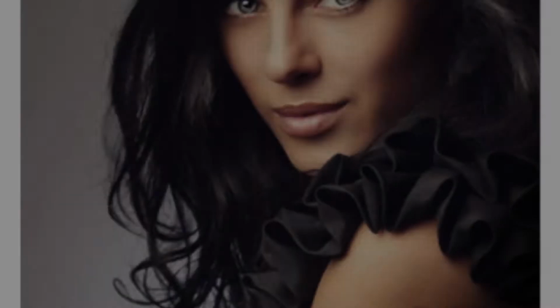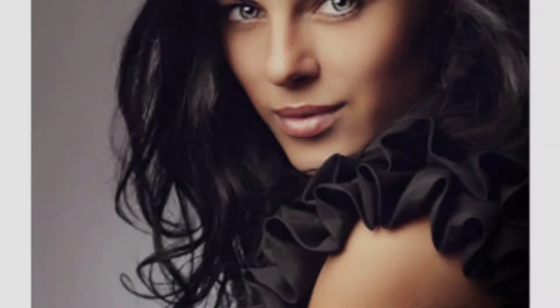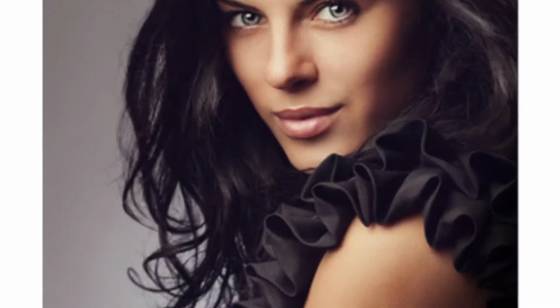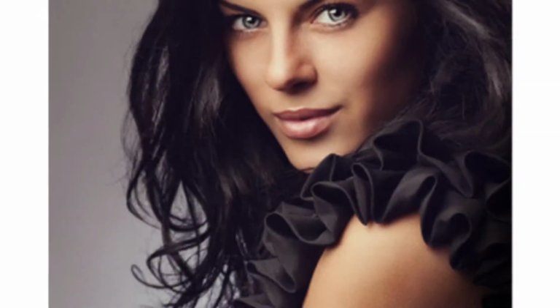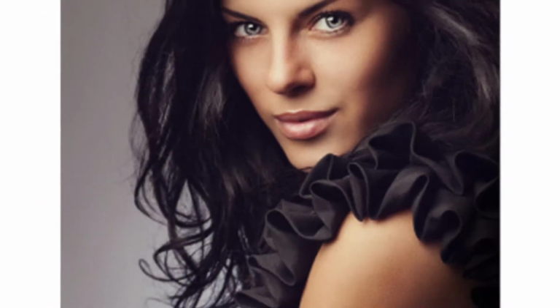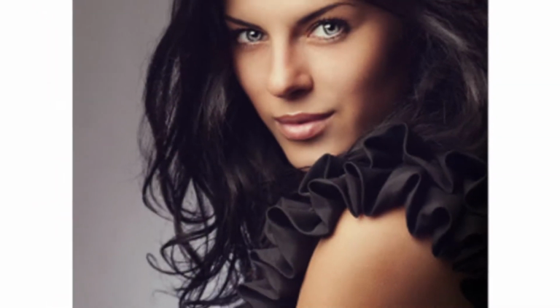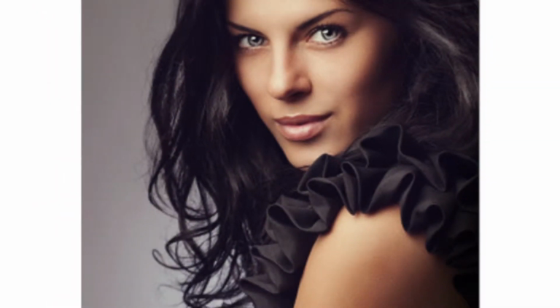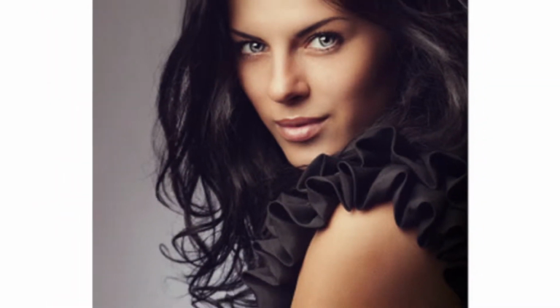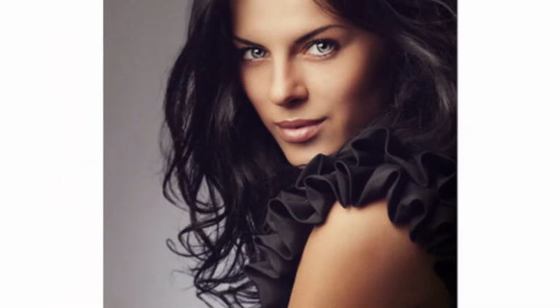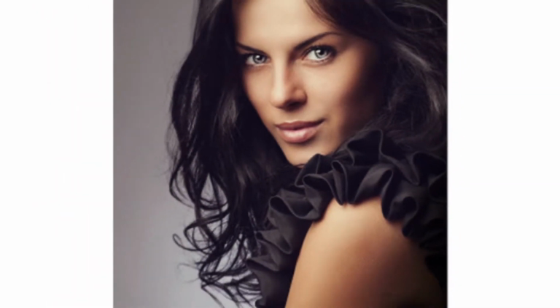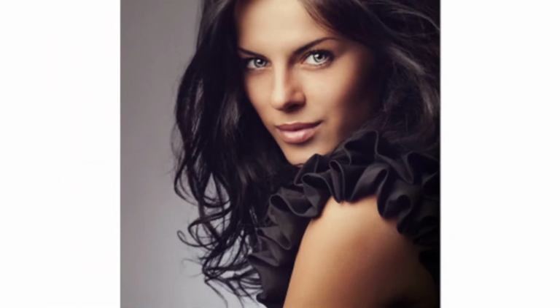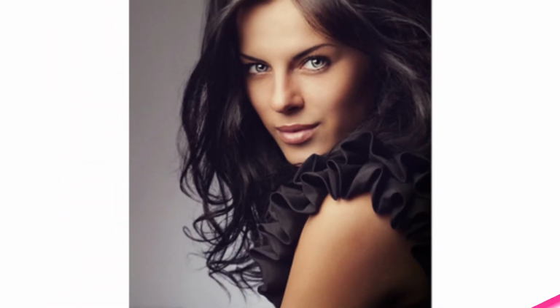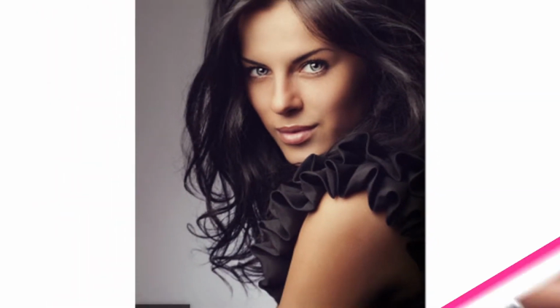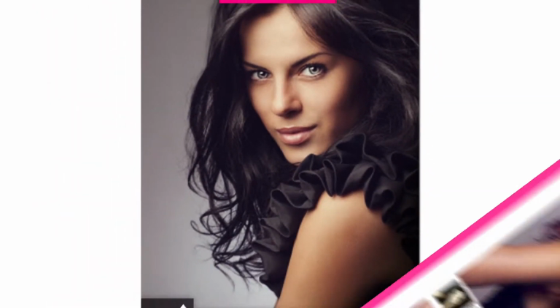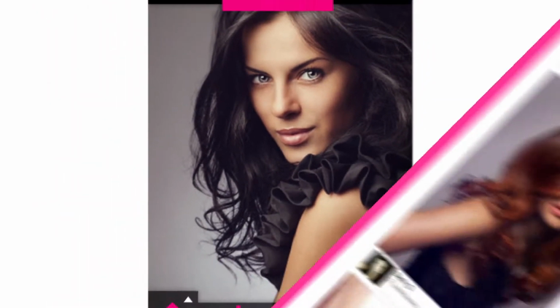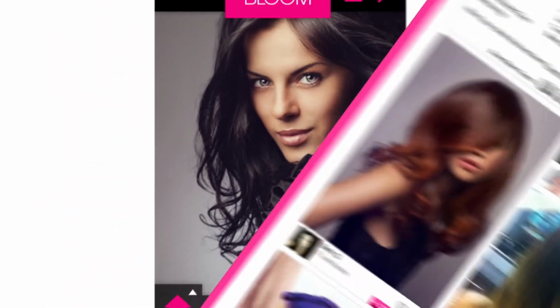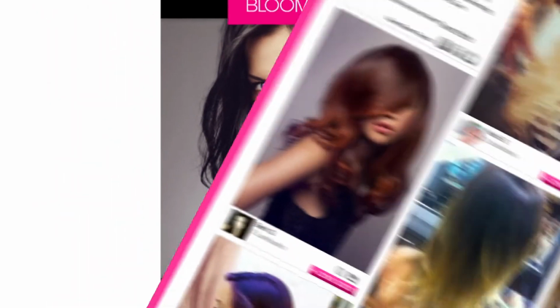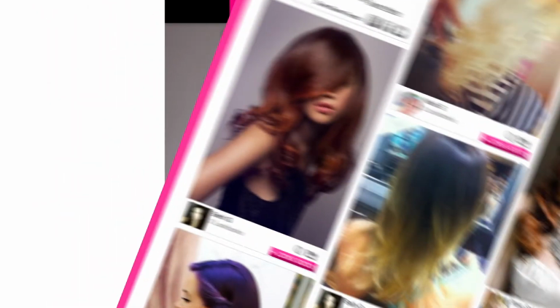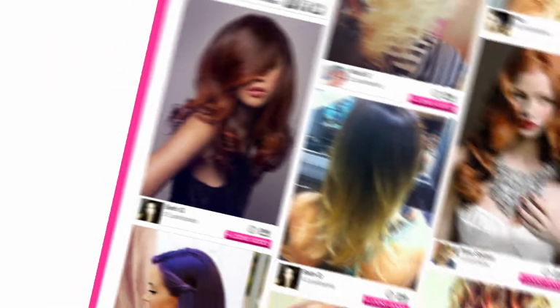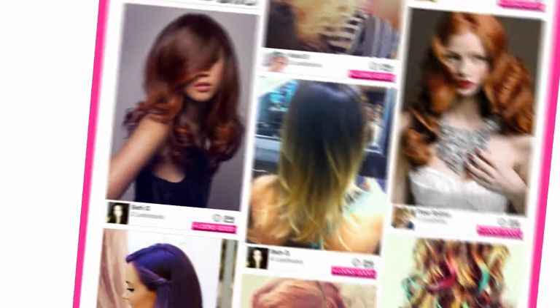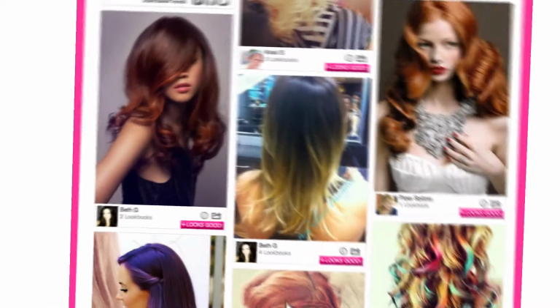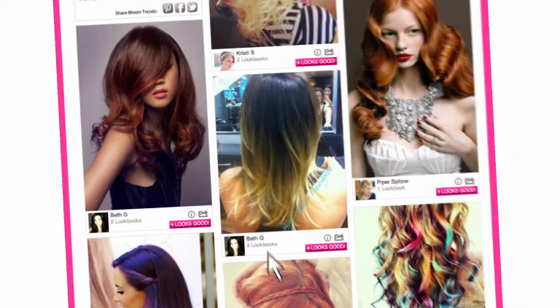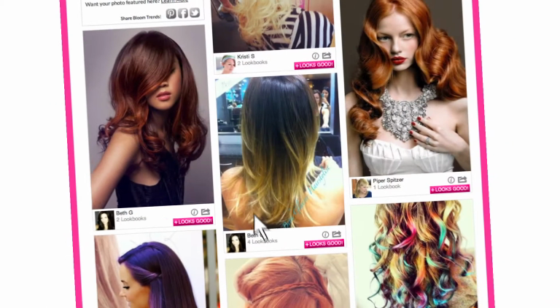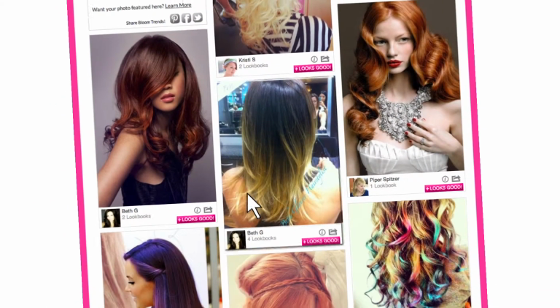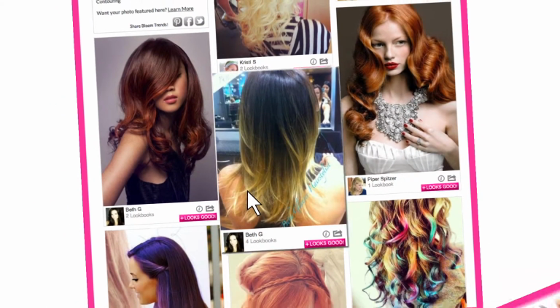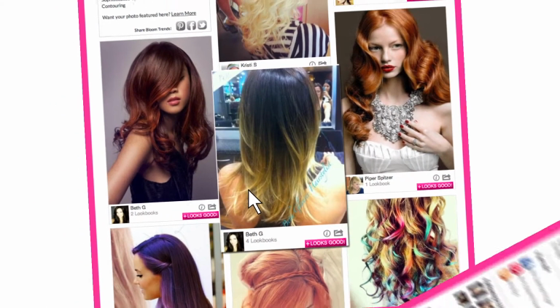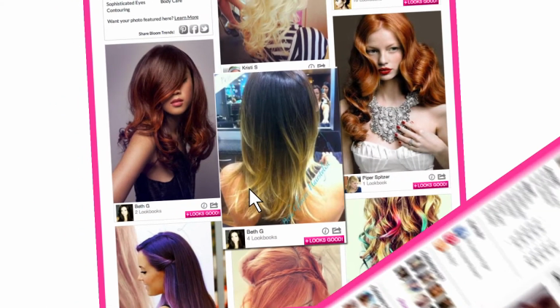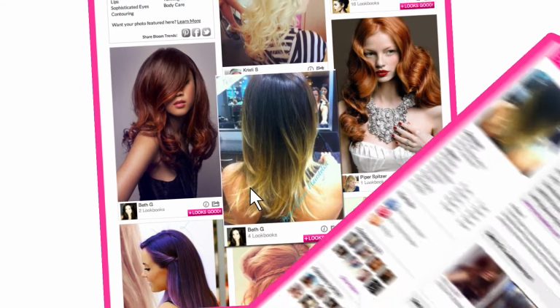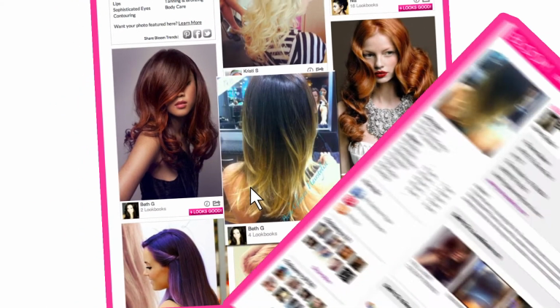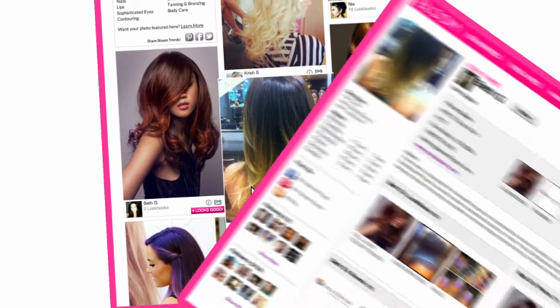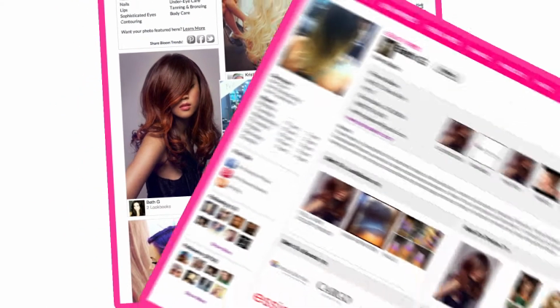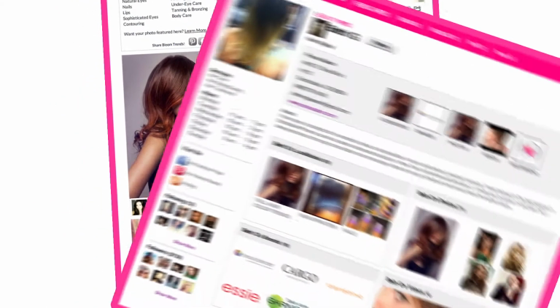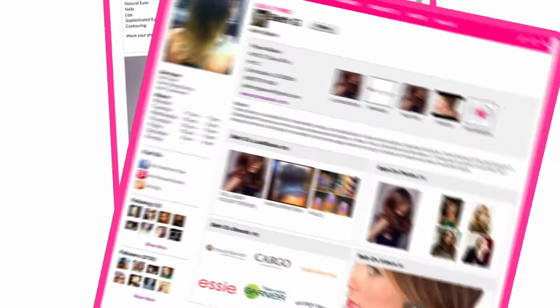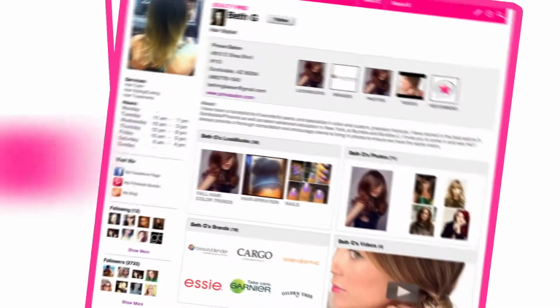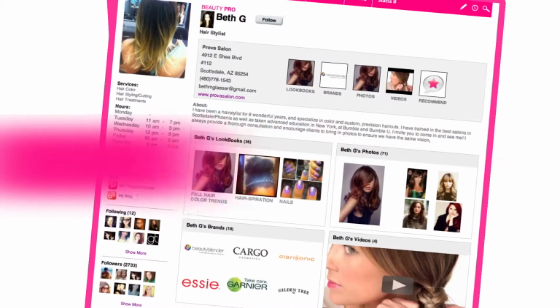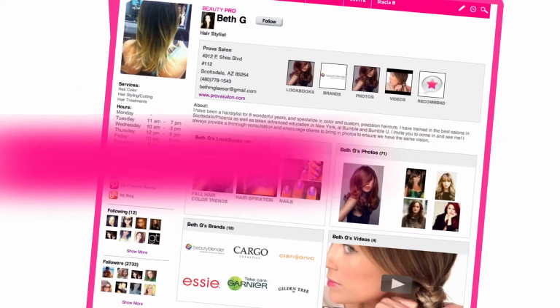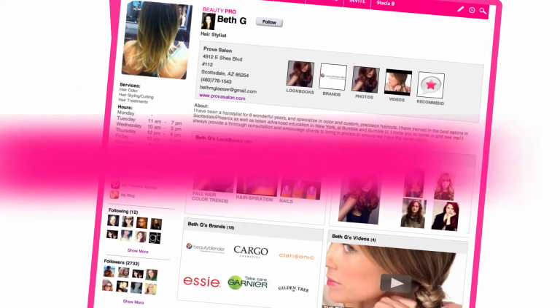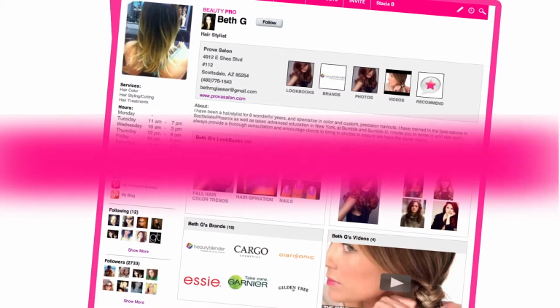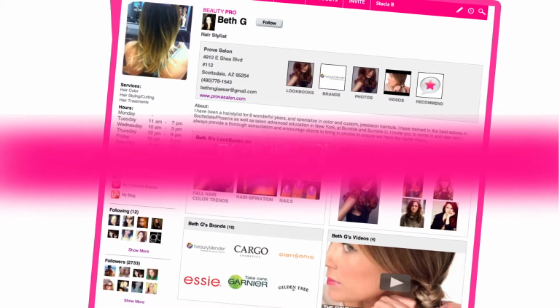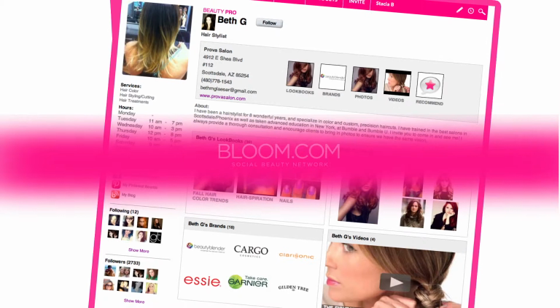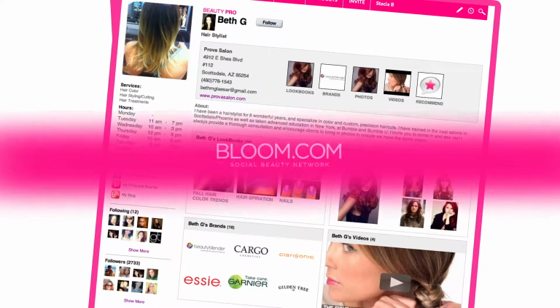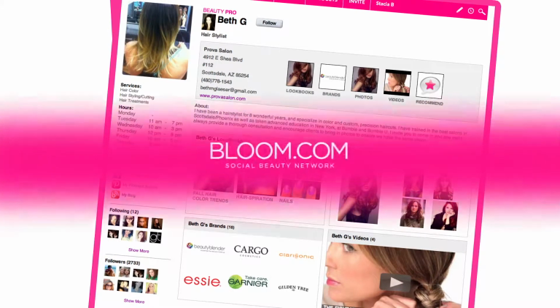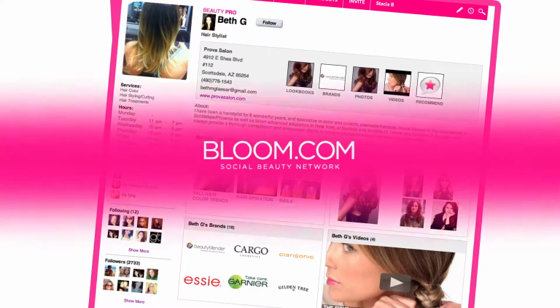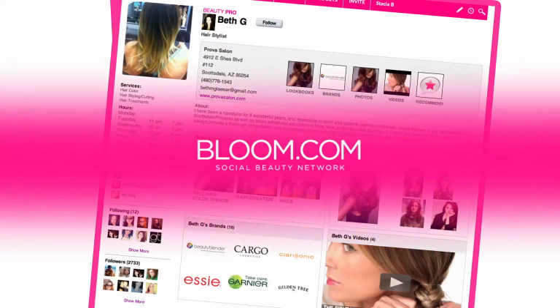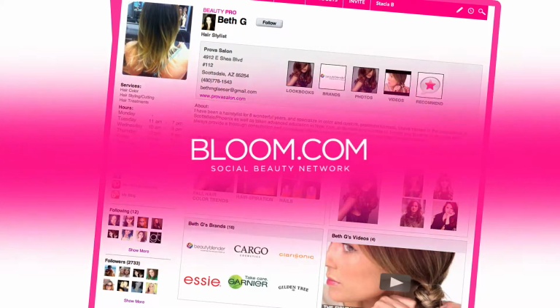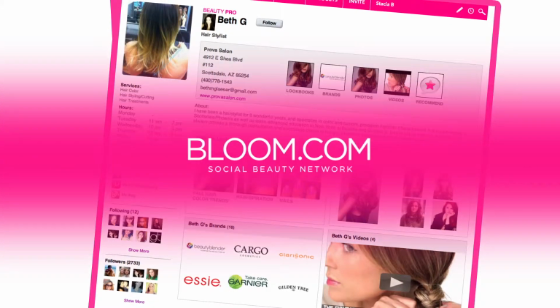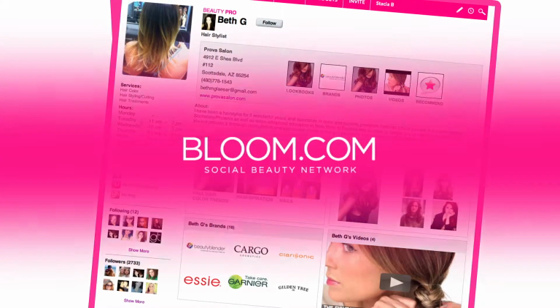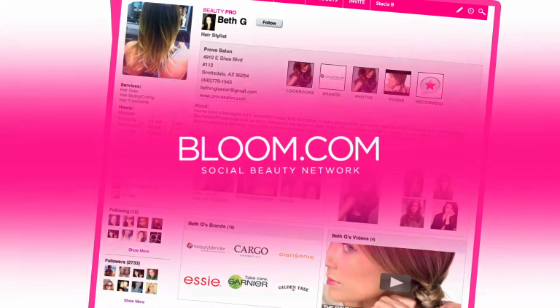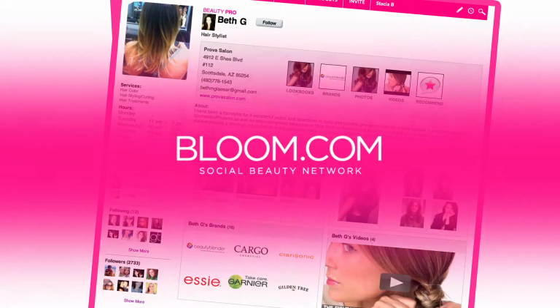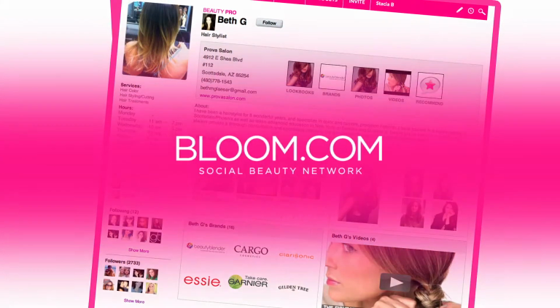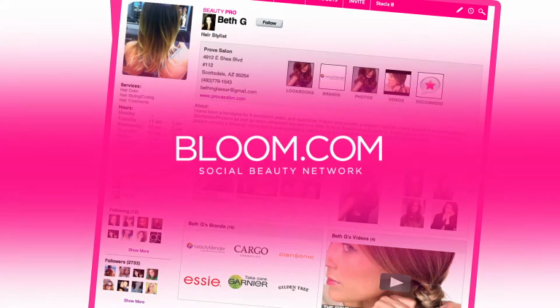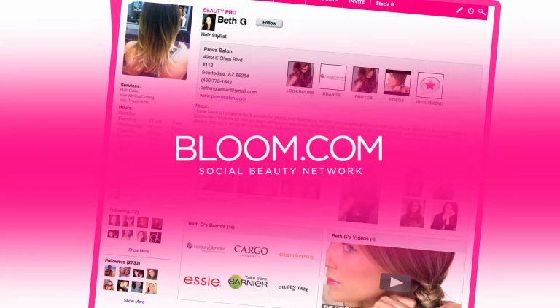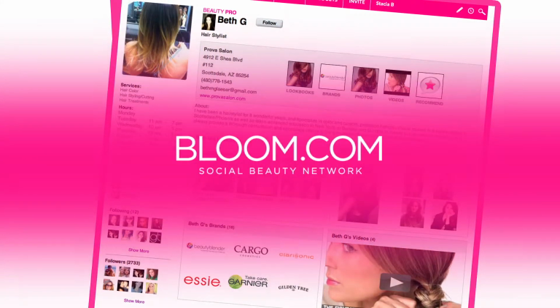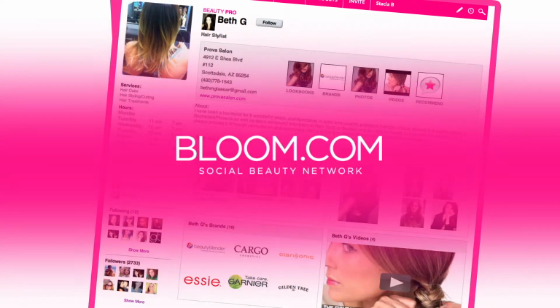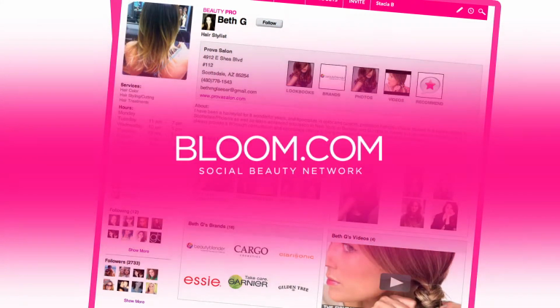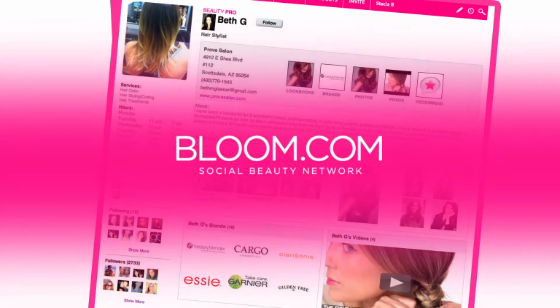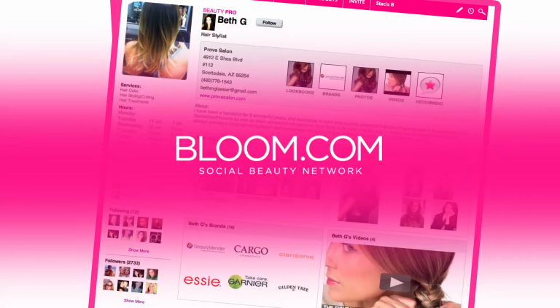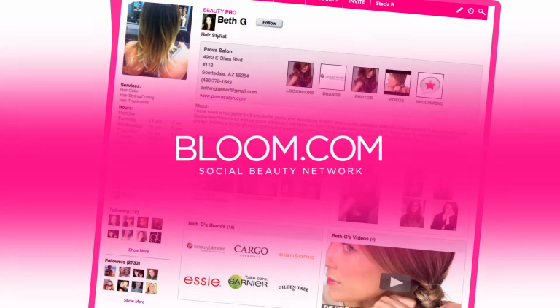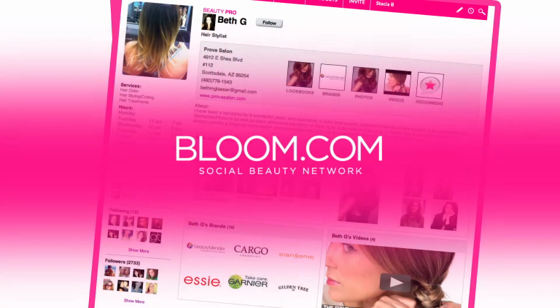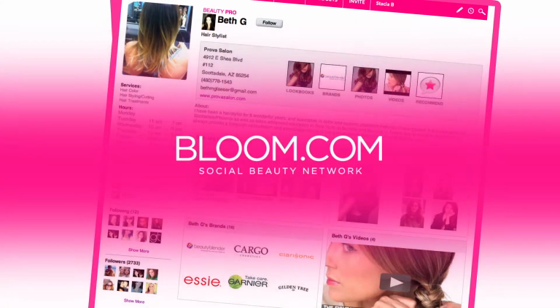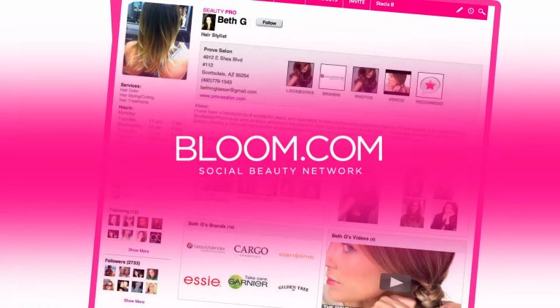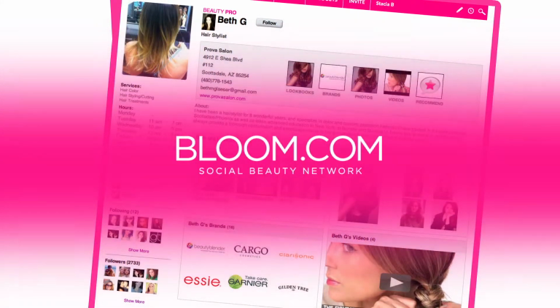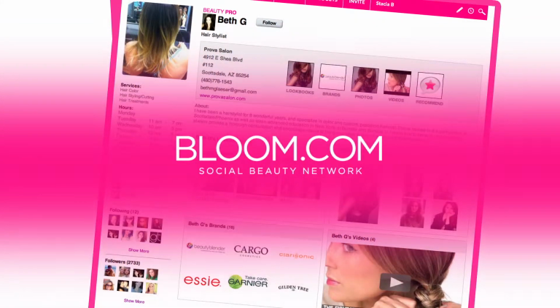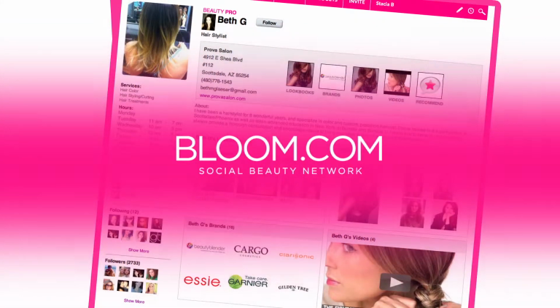Future beauty professionals, you've come to the right place. Introducing Bloom.com, the leading social beauty network.